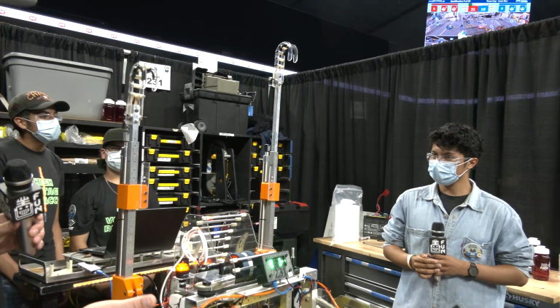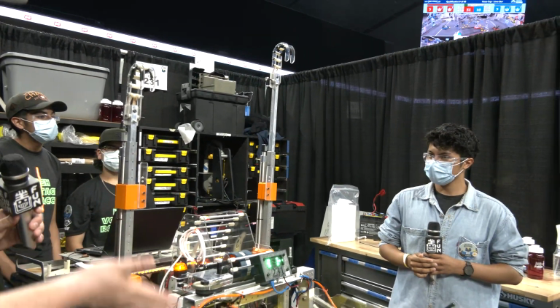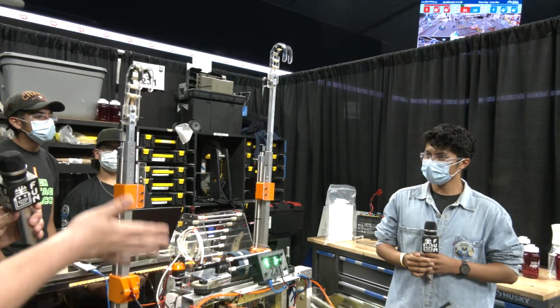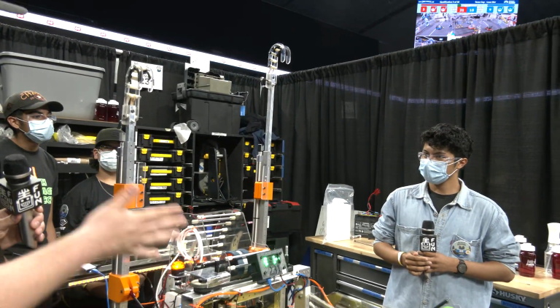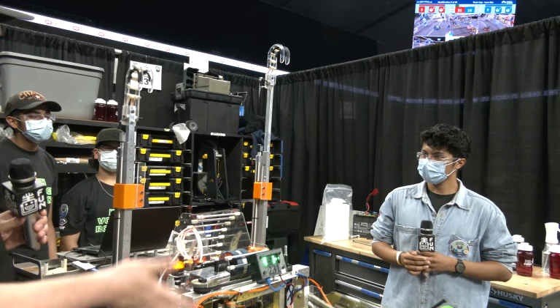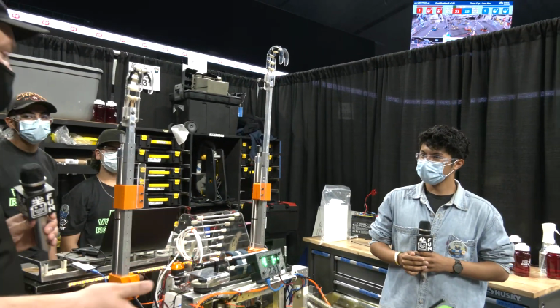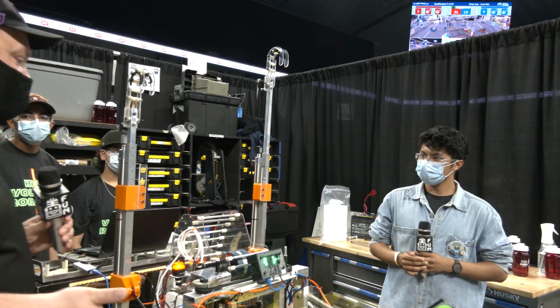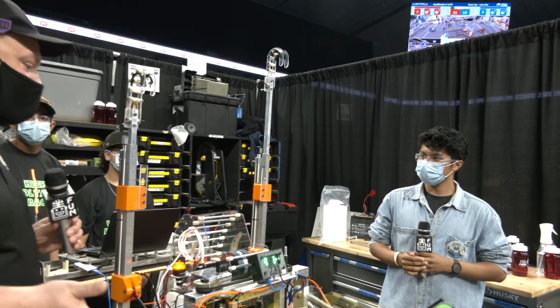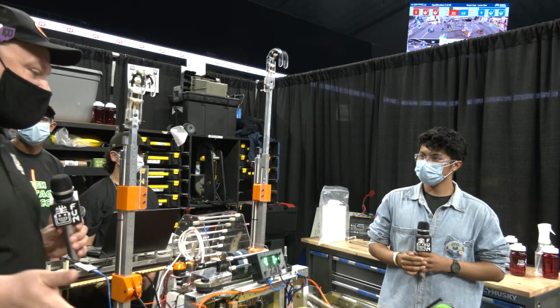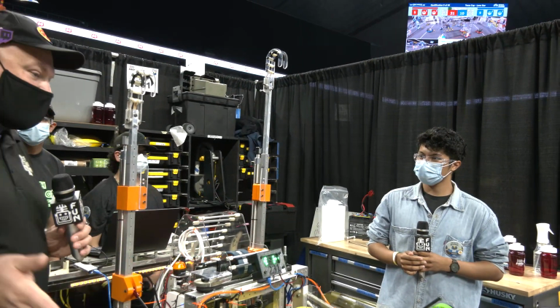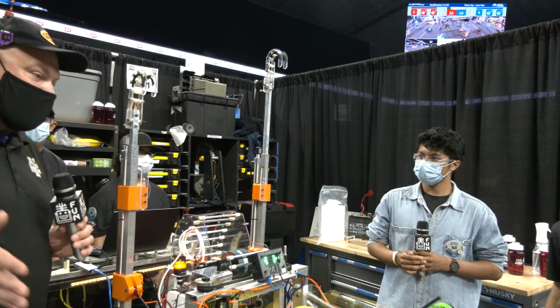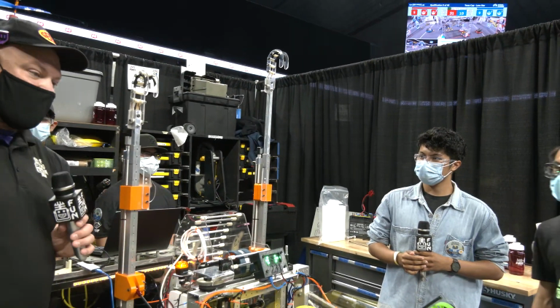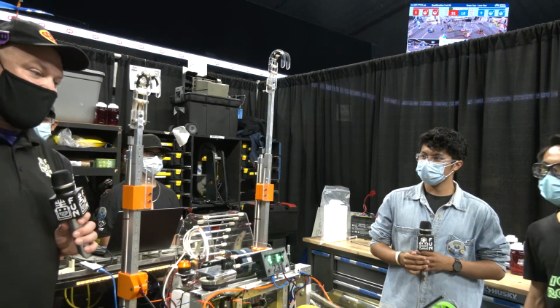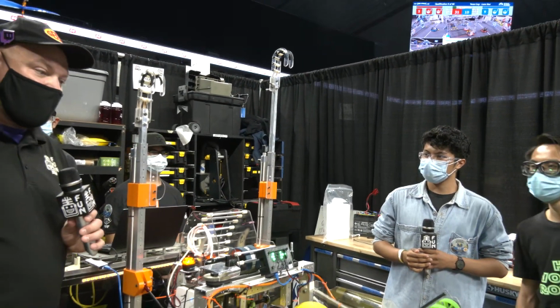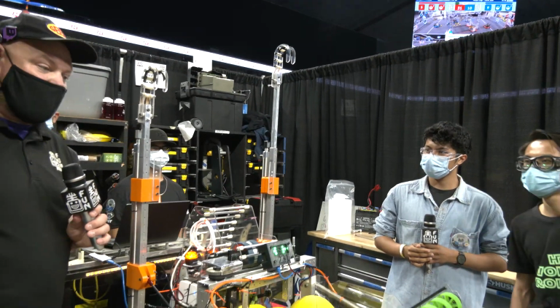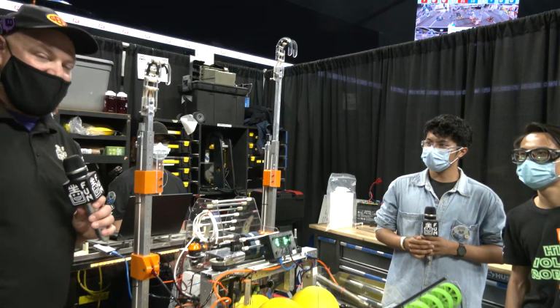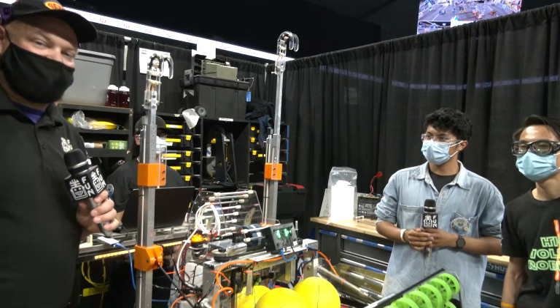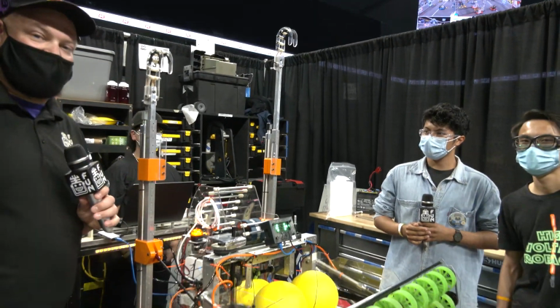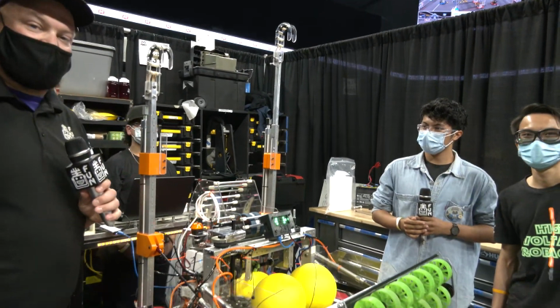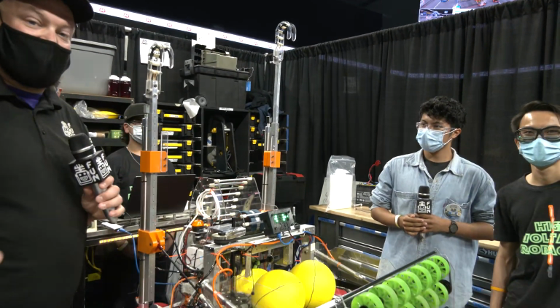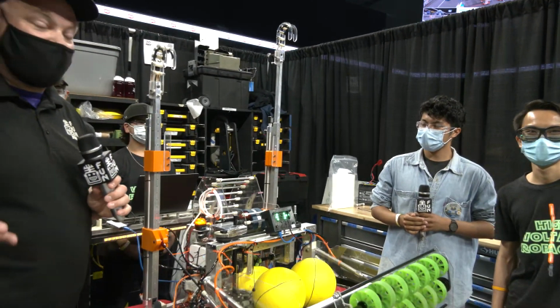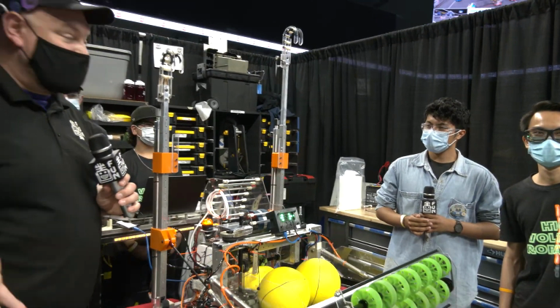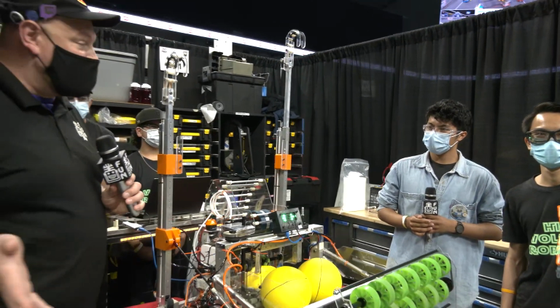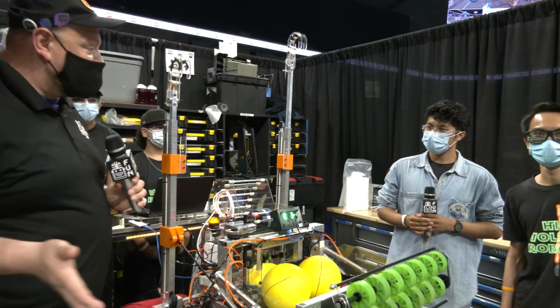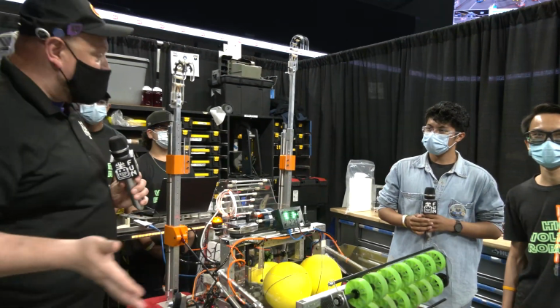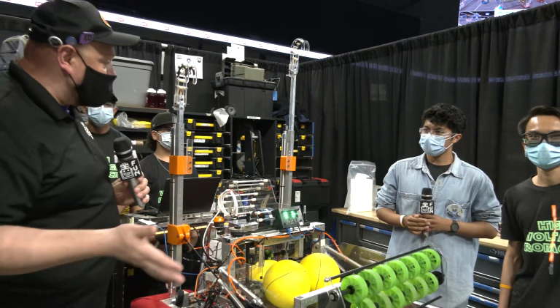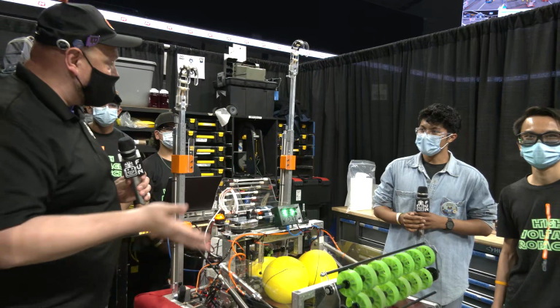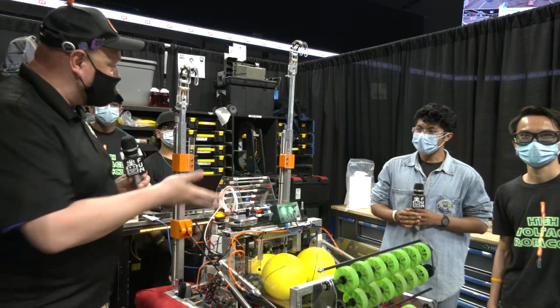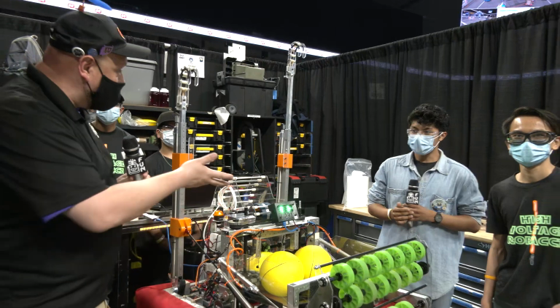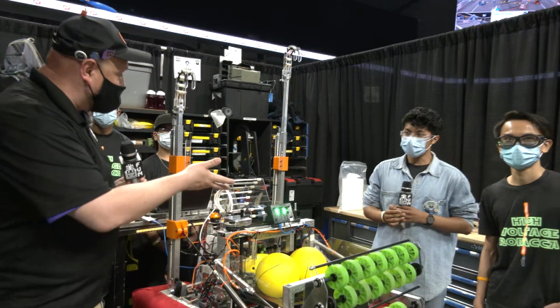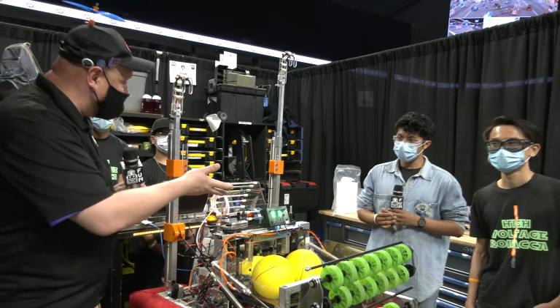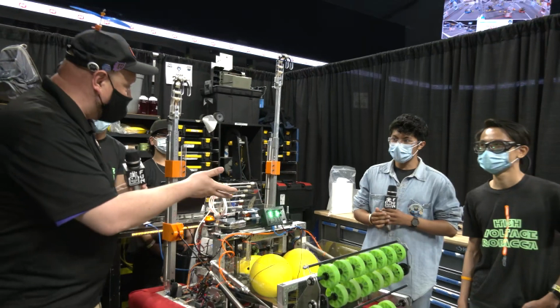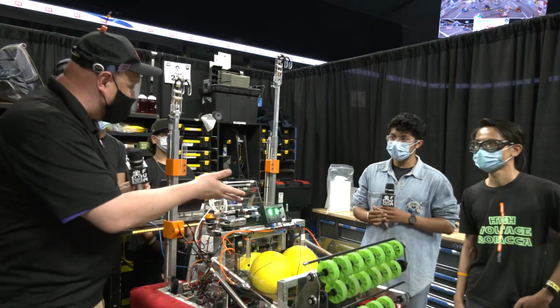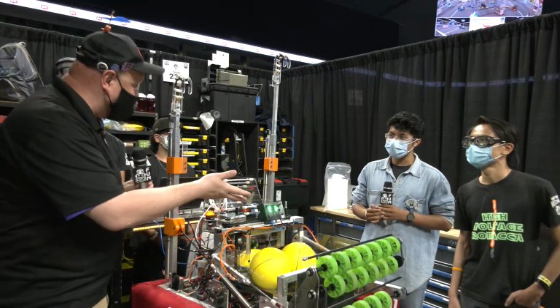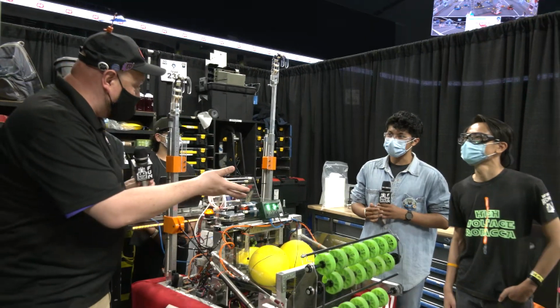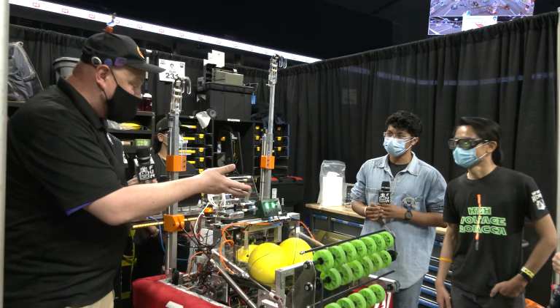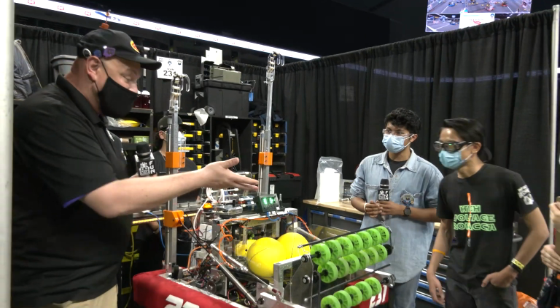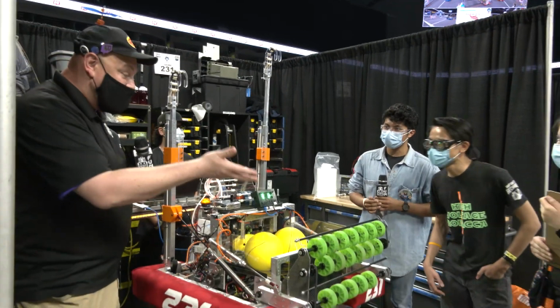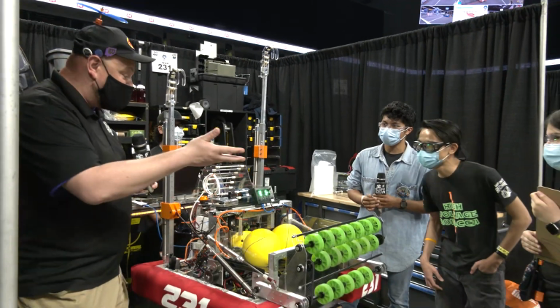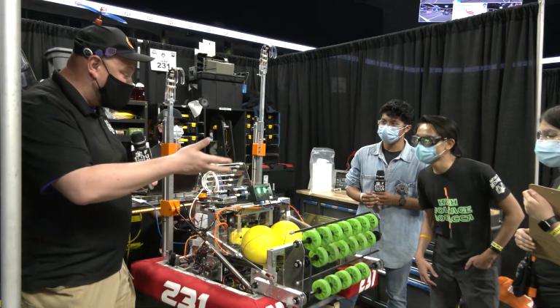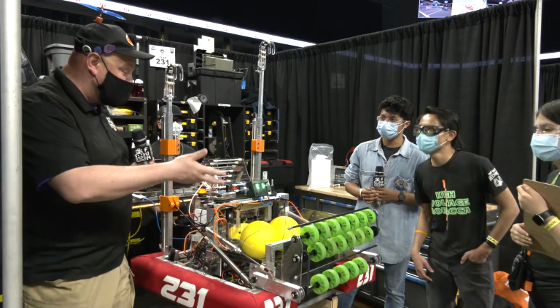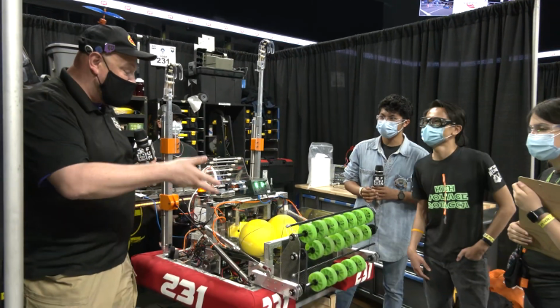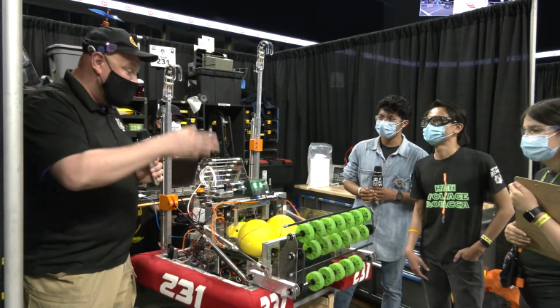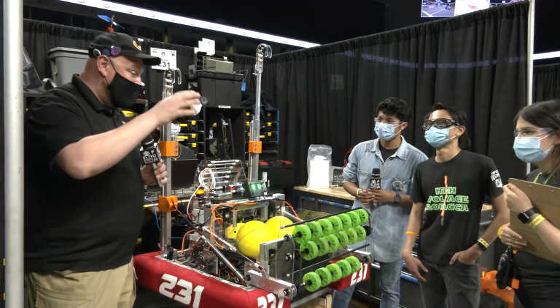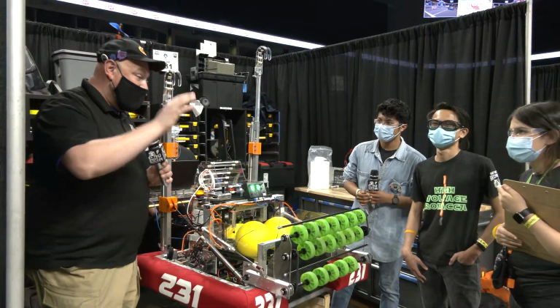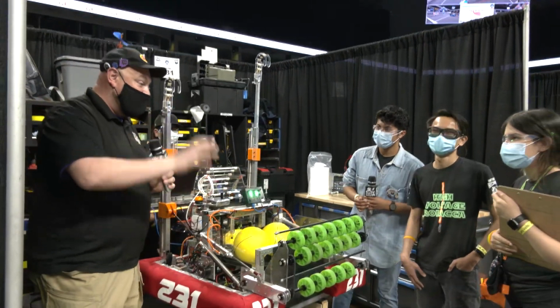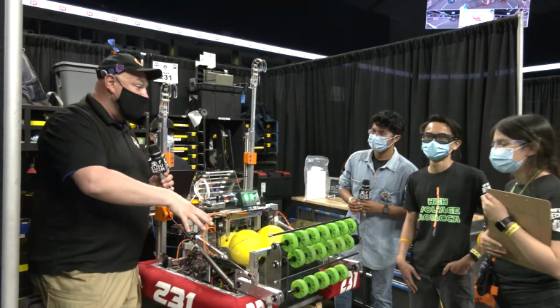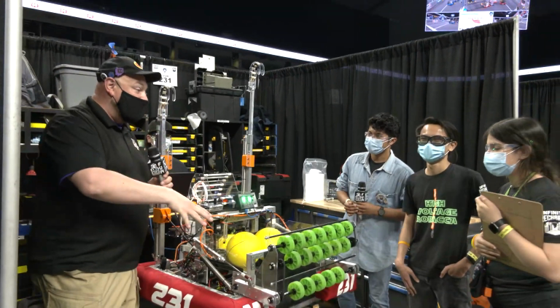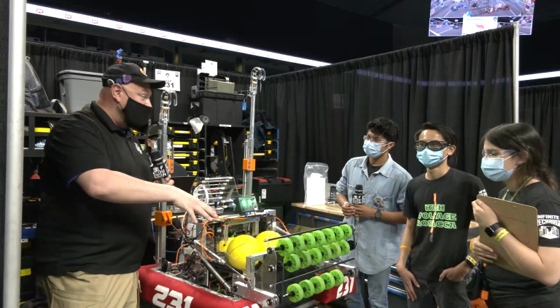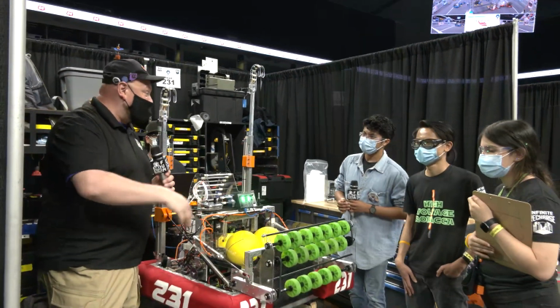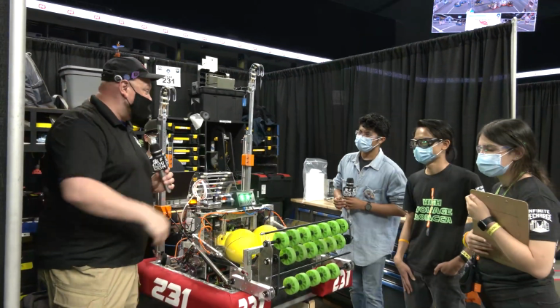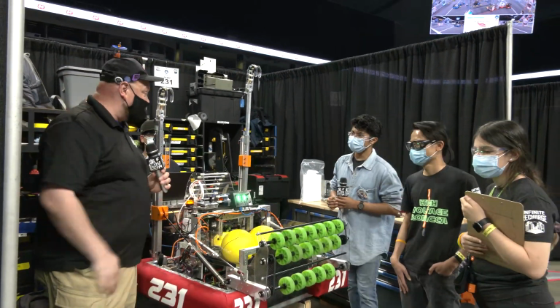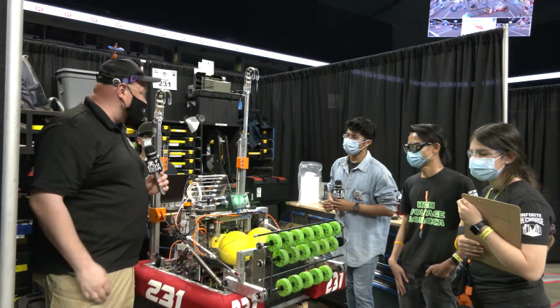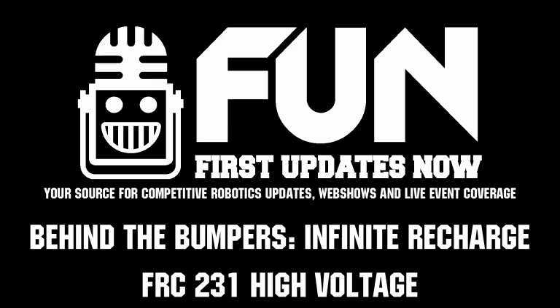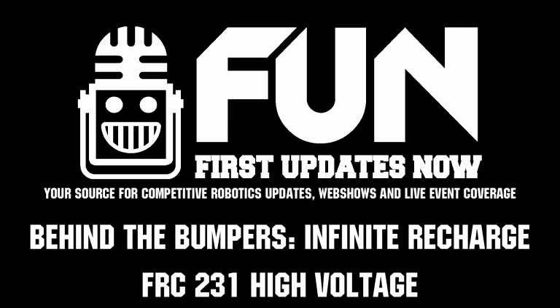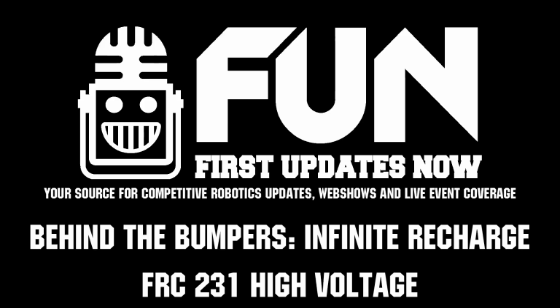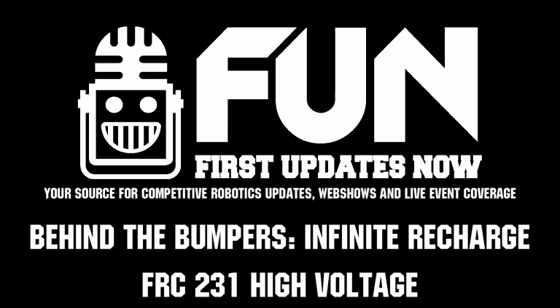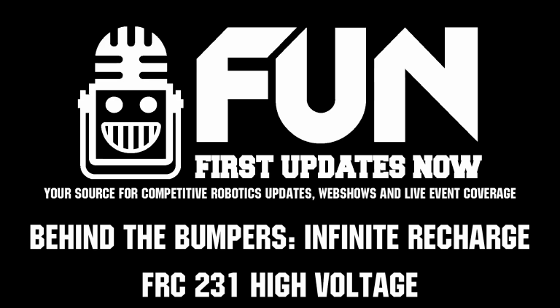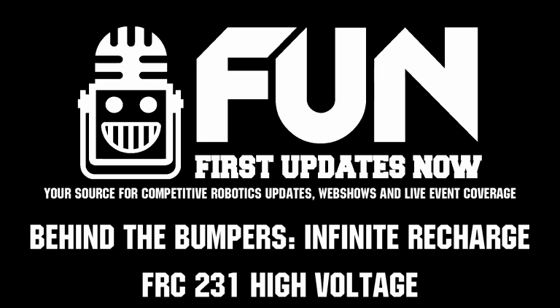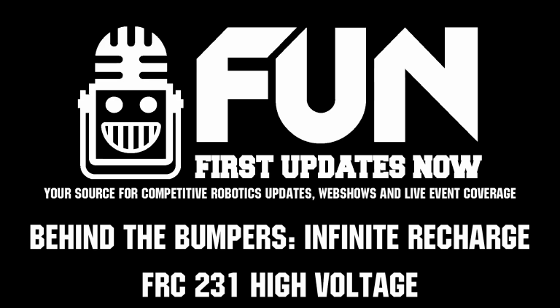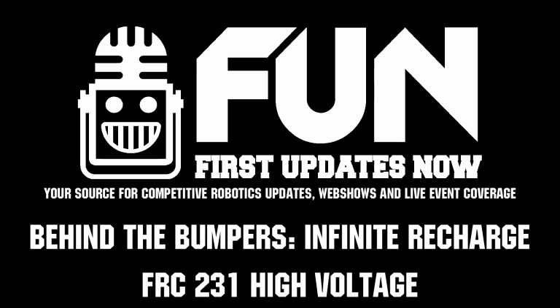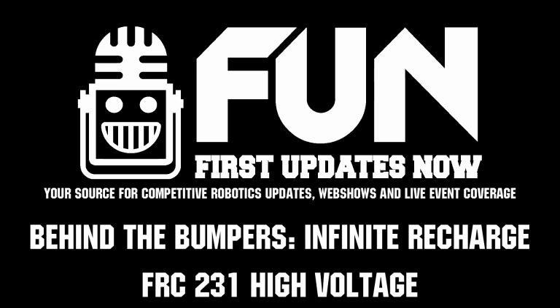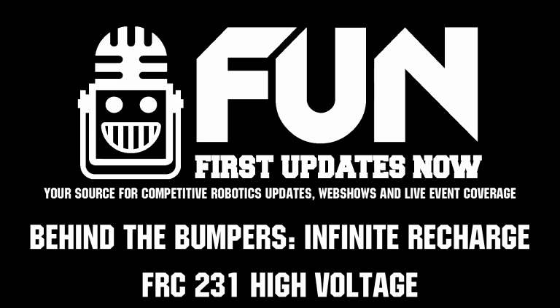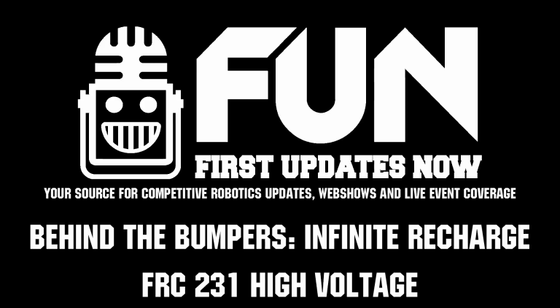High Voltage, team 231 out of Pasadena — thanks for taking the time to speak with us about your robot. Appreciate it, and good luck here at the Texas Cup!